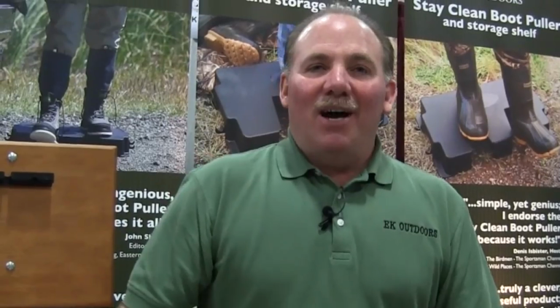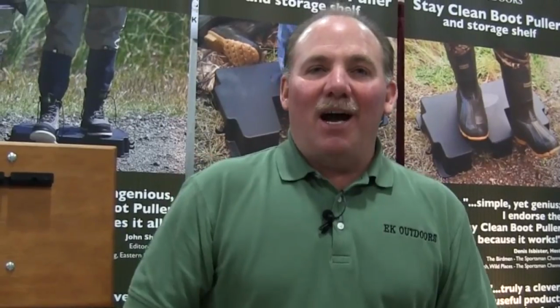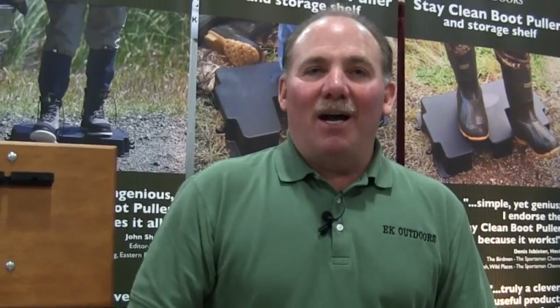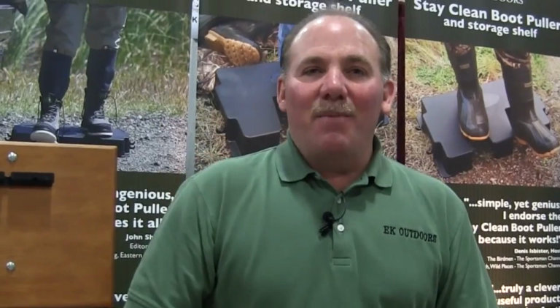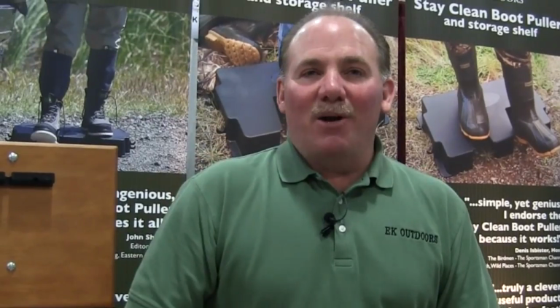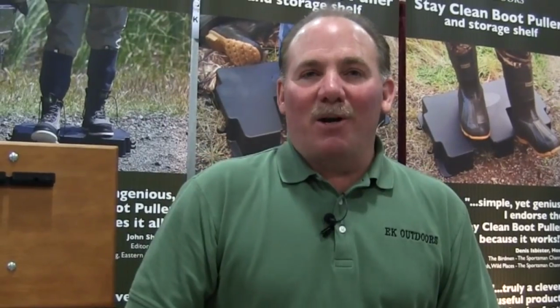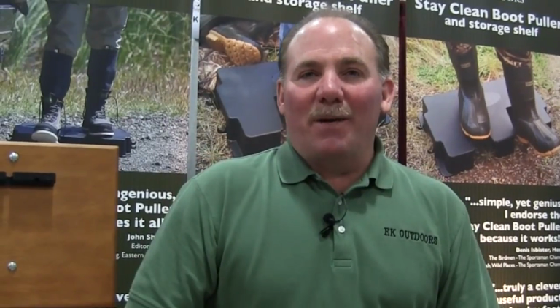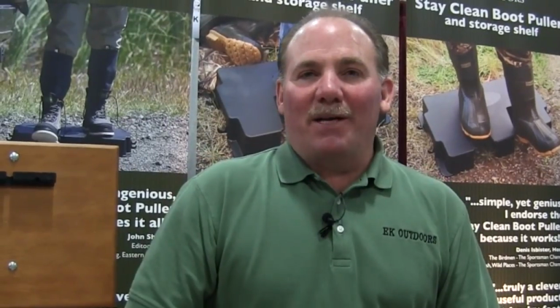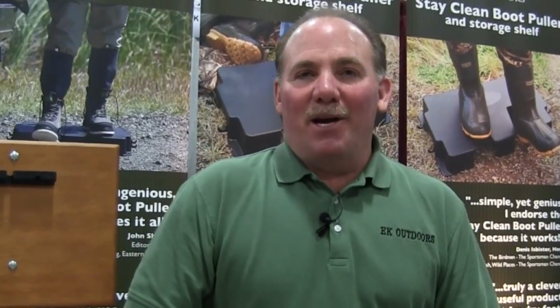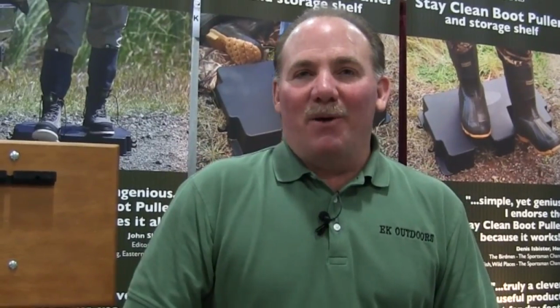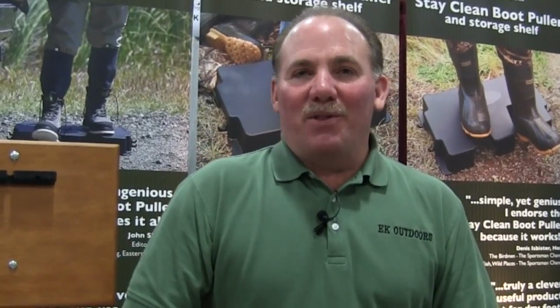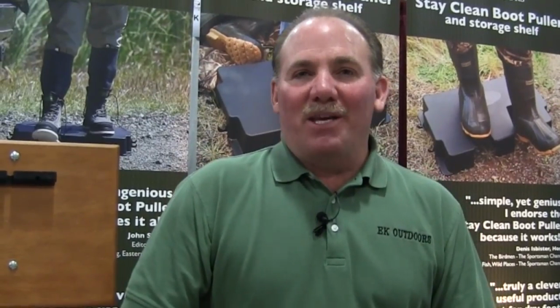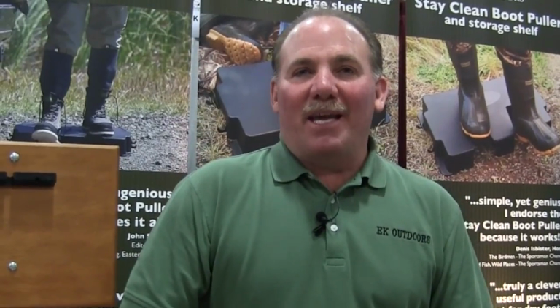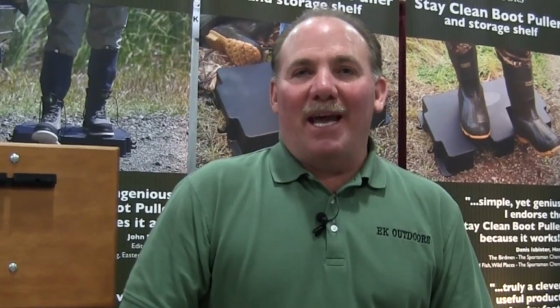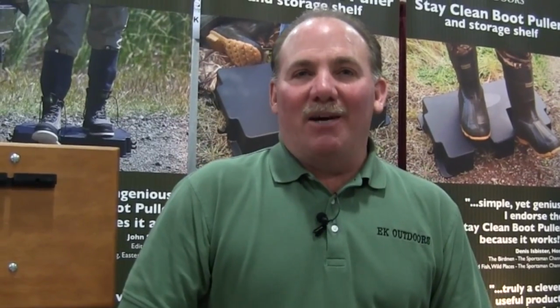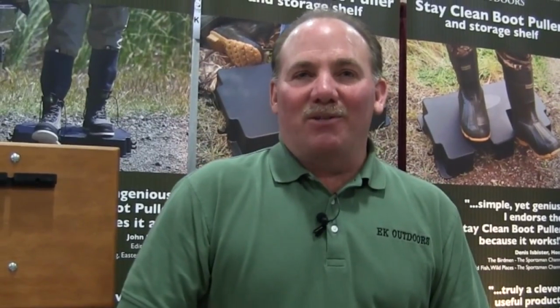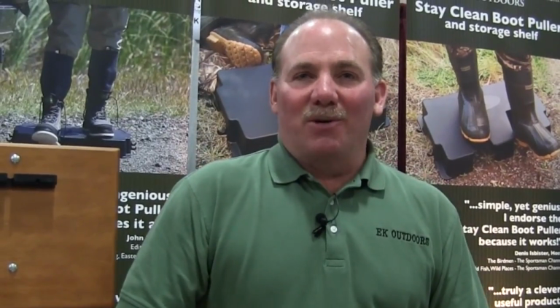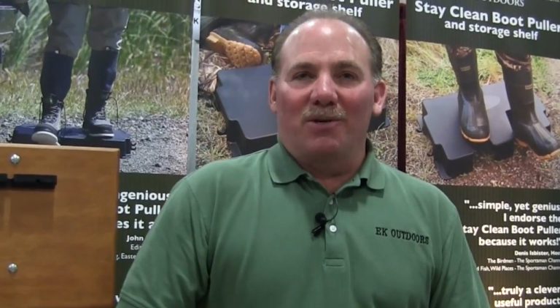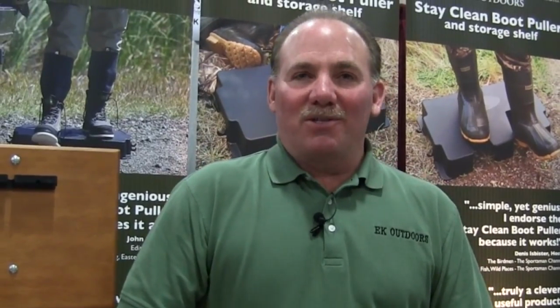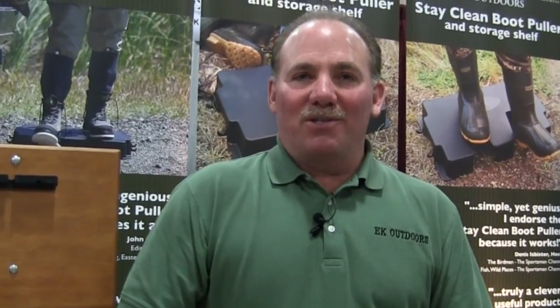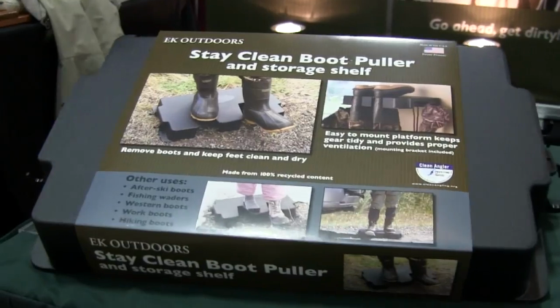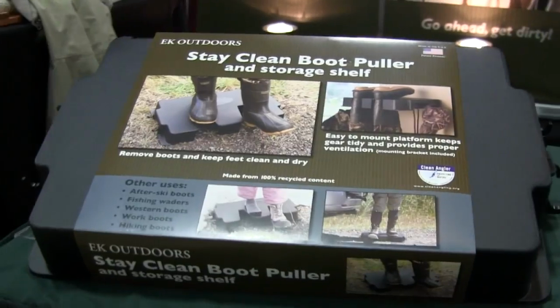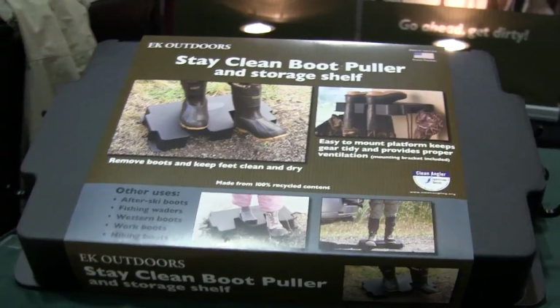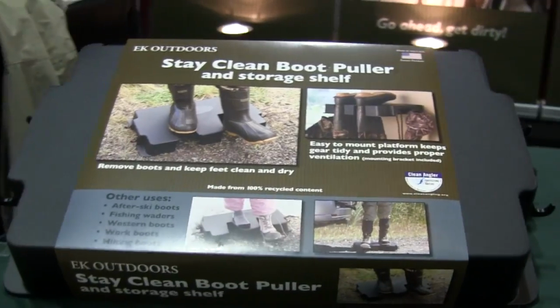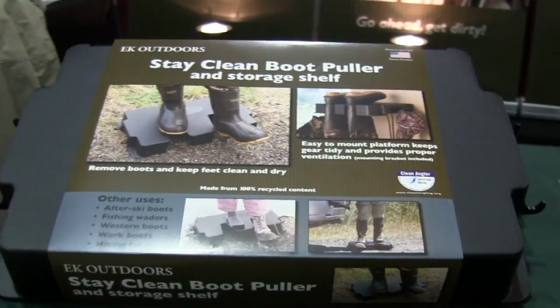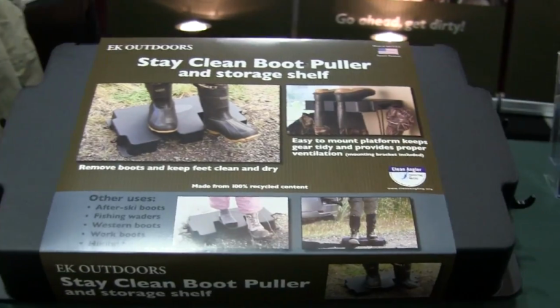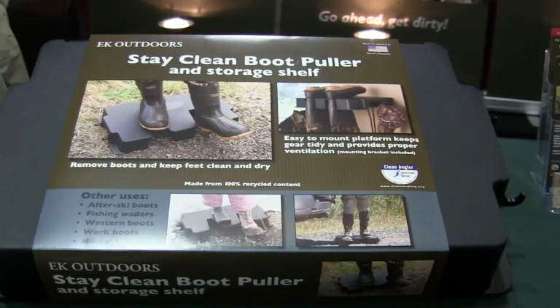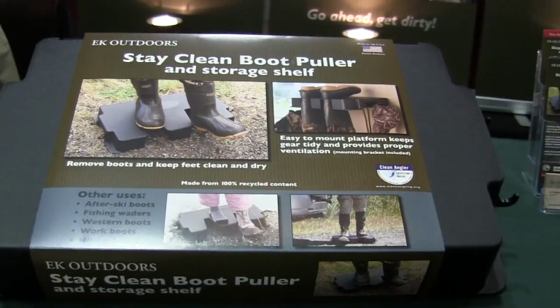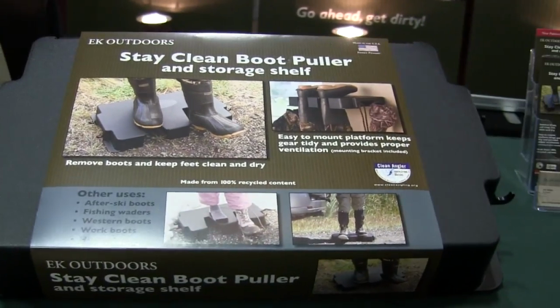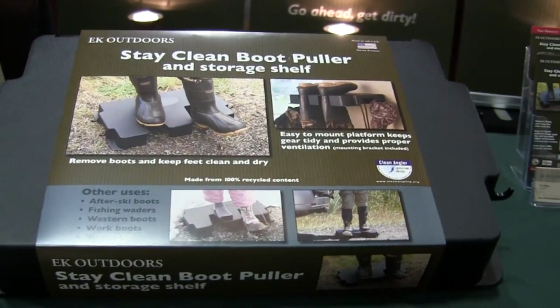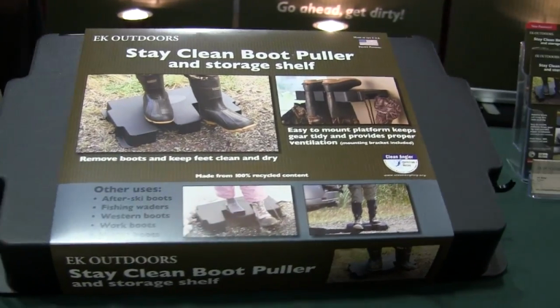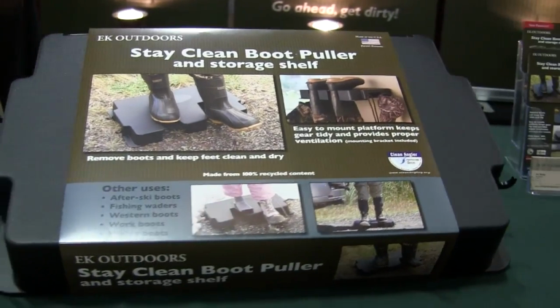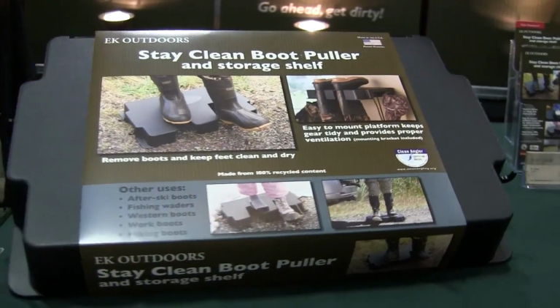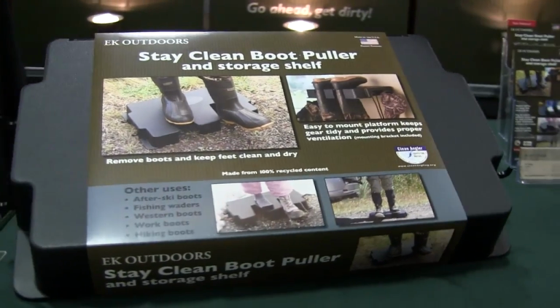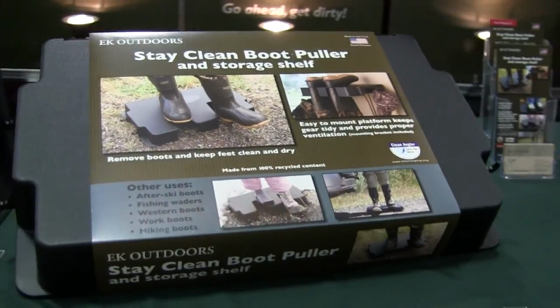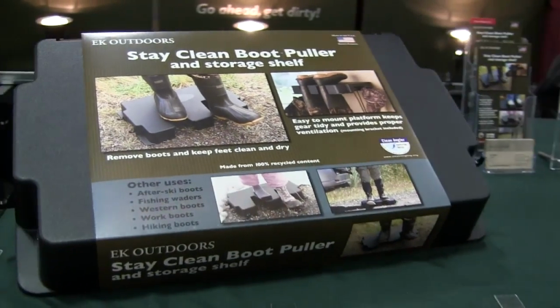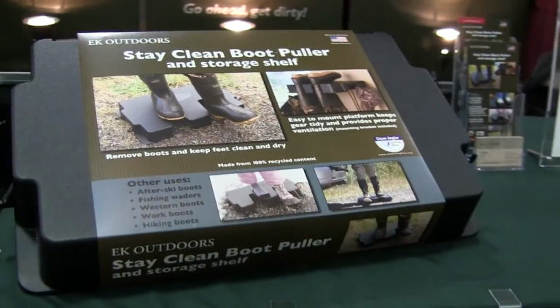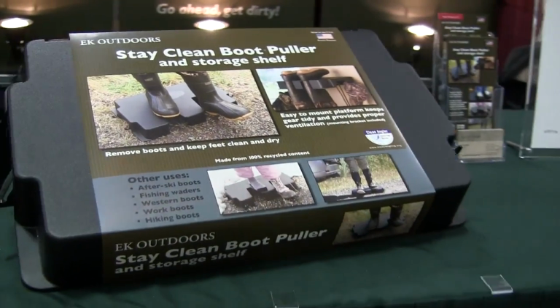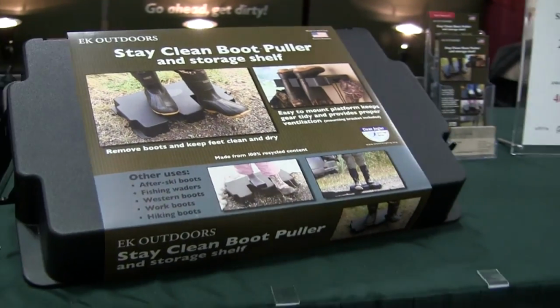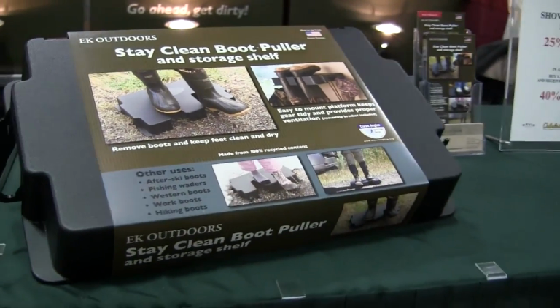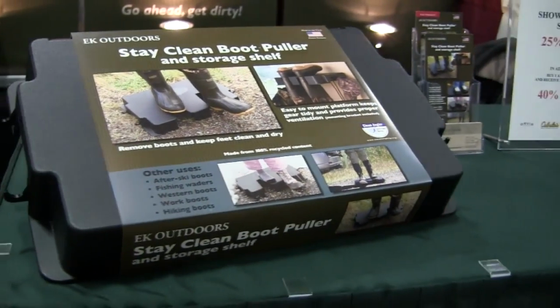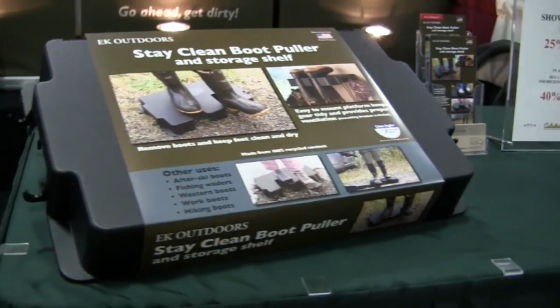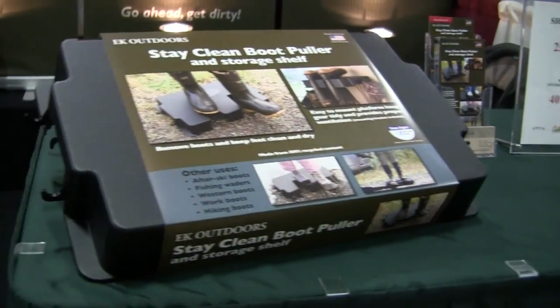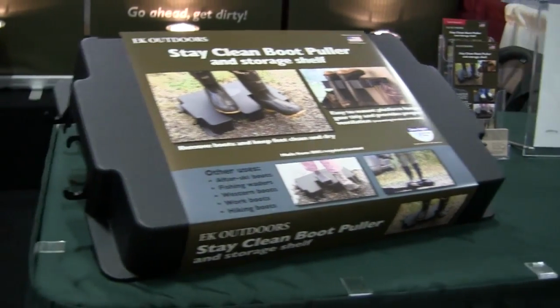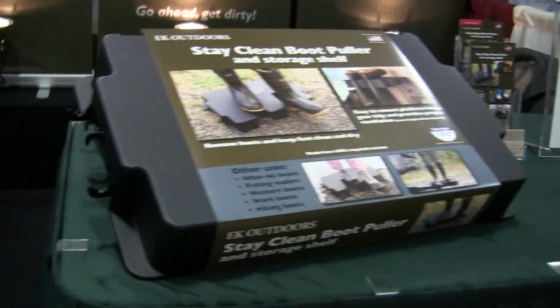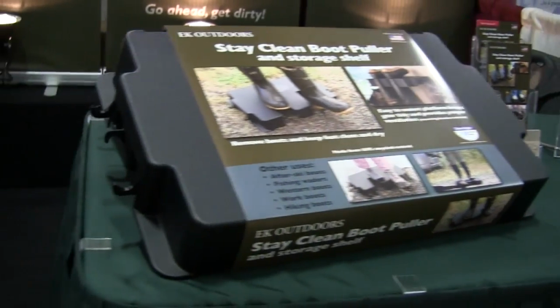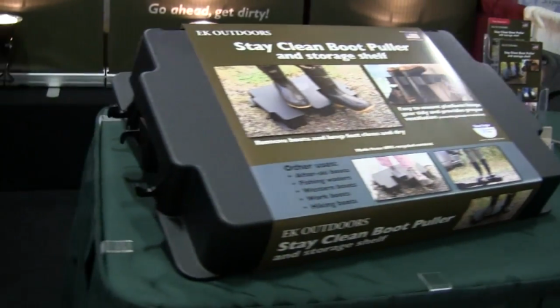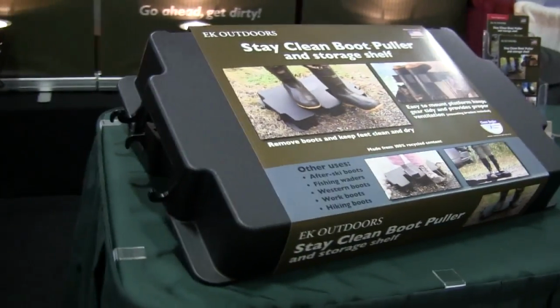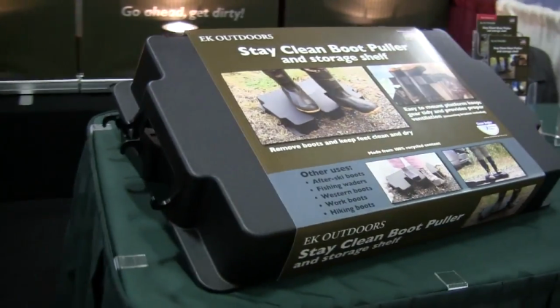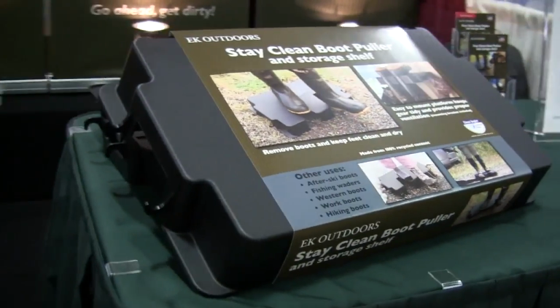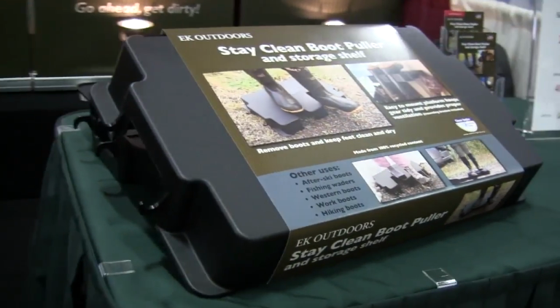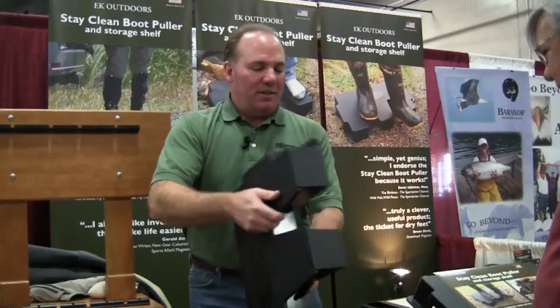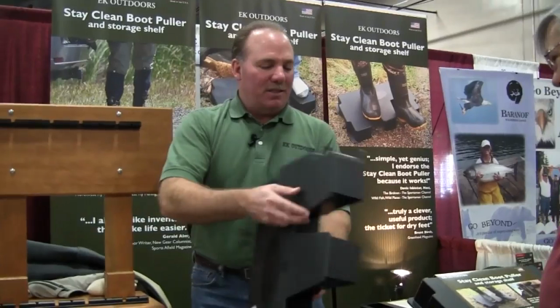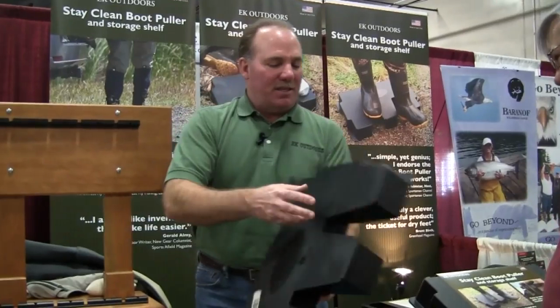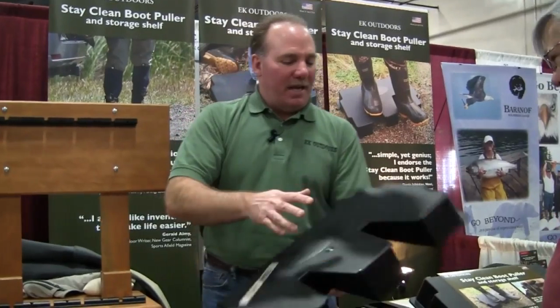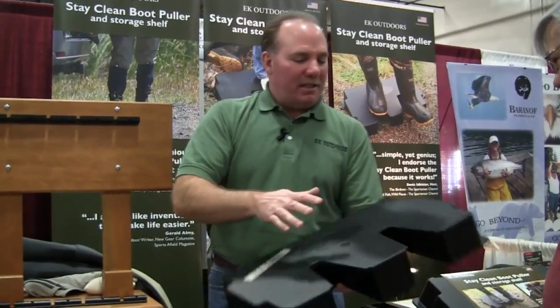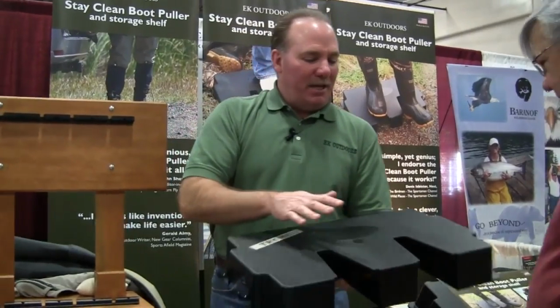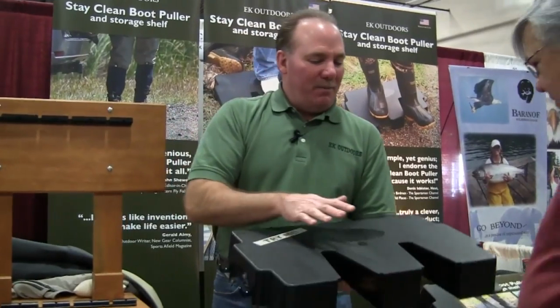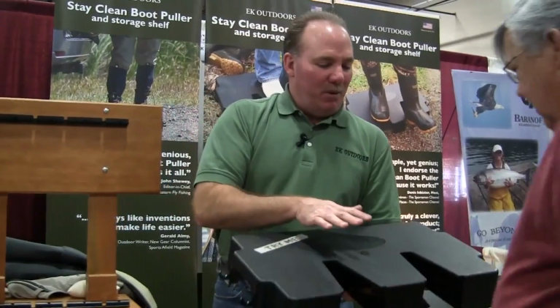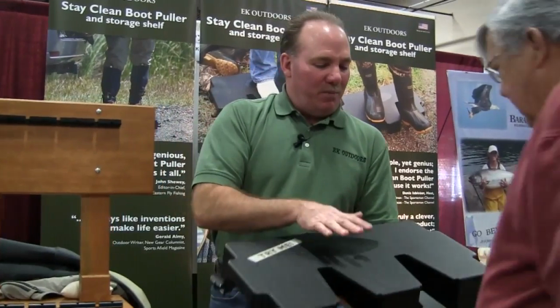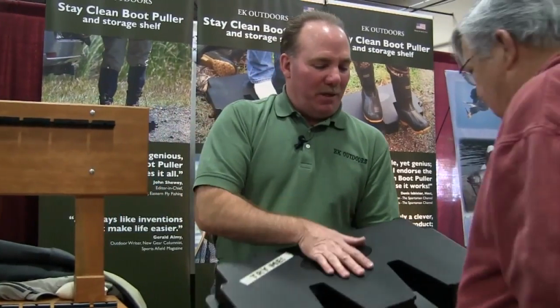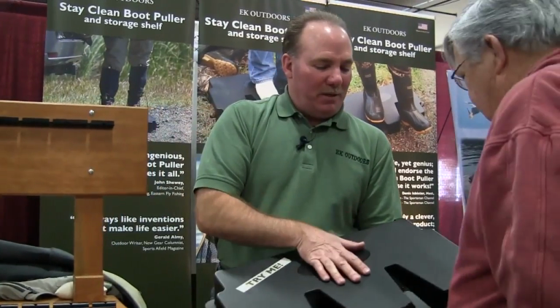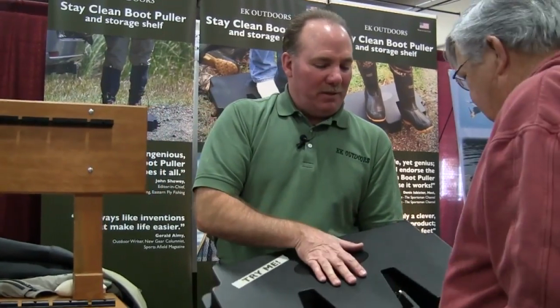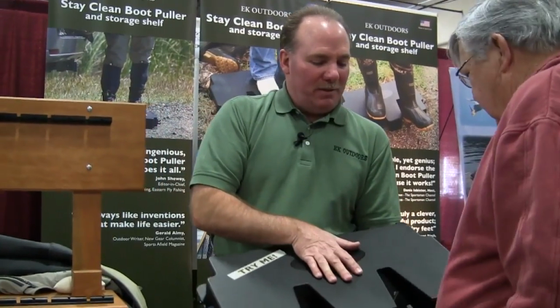Hi, I'm Eric McNair with EK Outdoors. Today I'd like to introduce to you the Stay Clean Boot Puller. This is the Stay Clean Boot Puller.